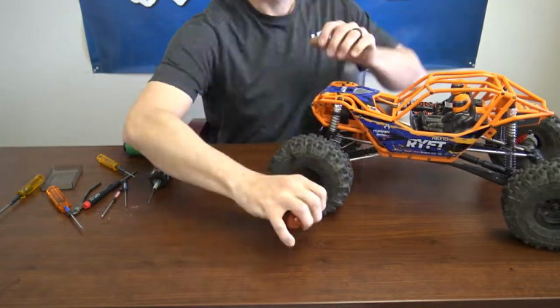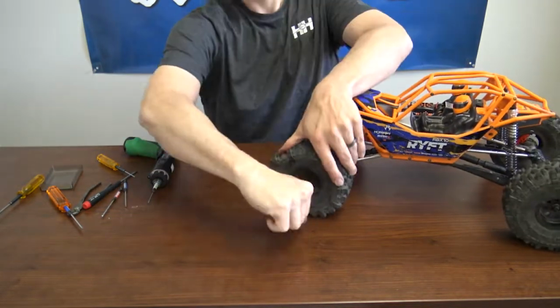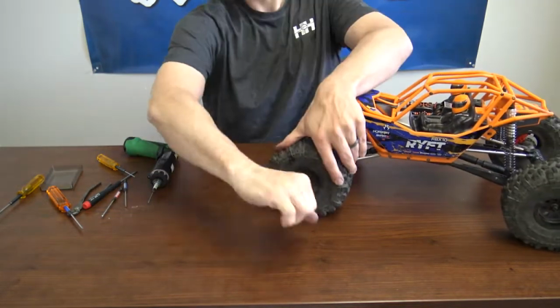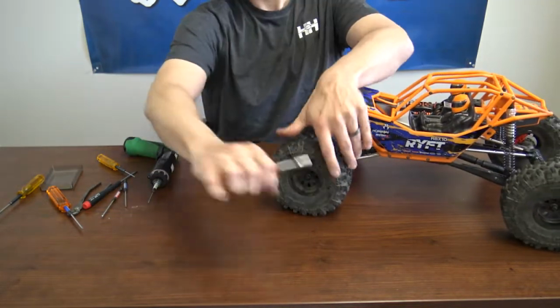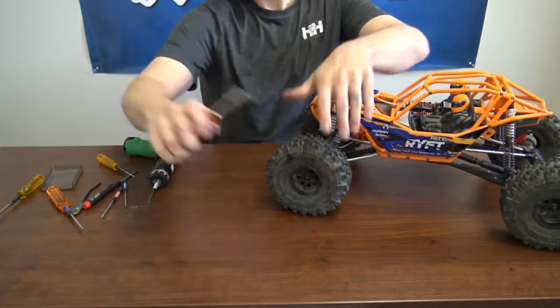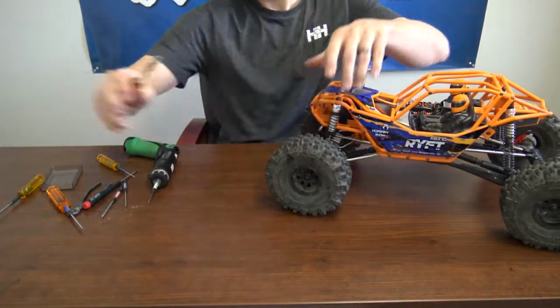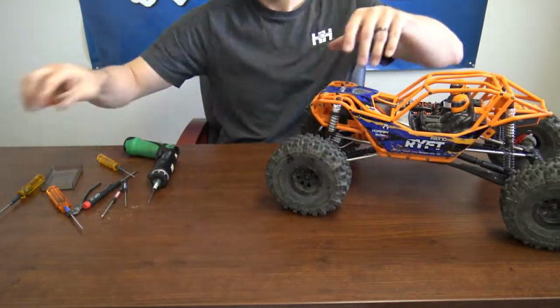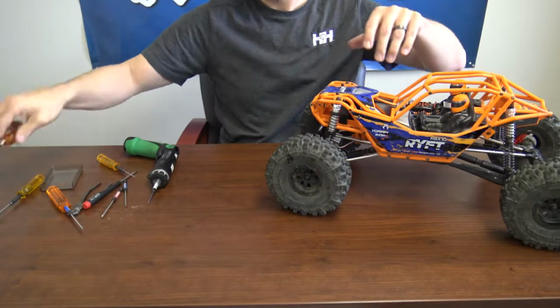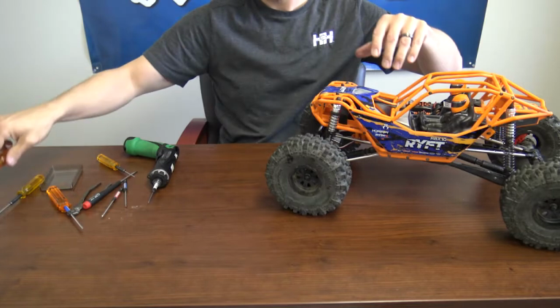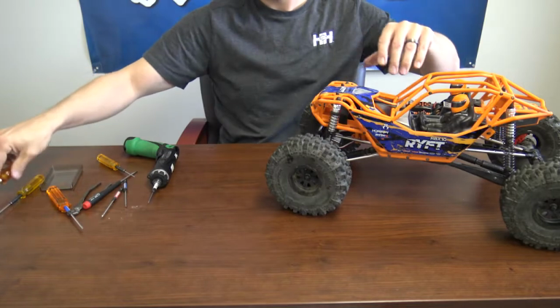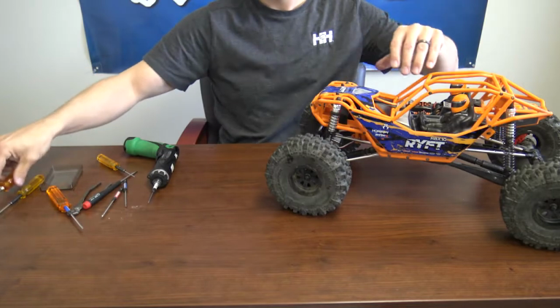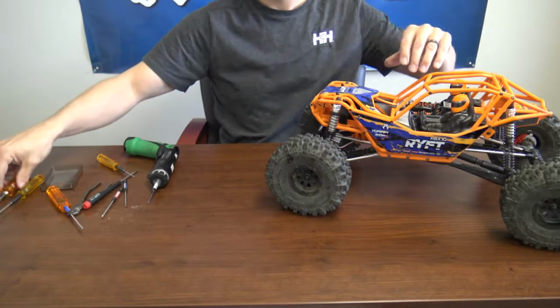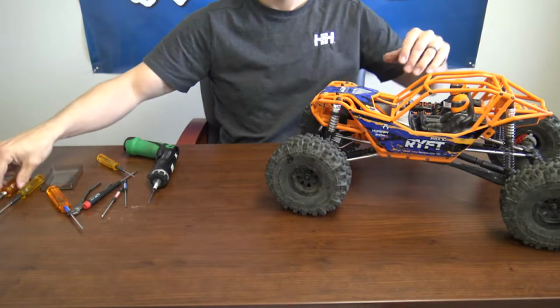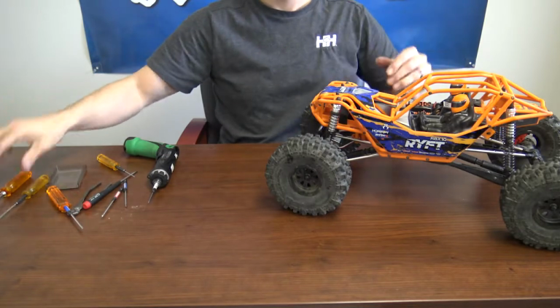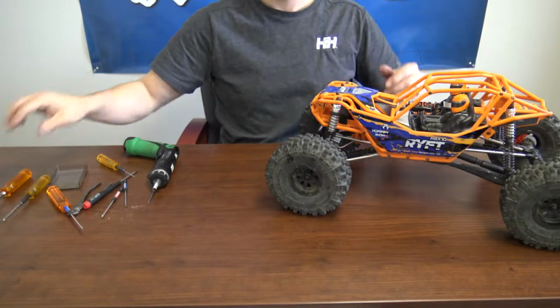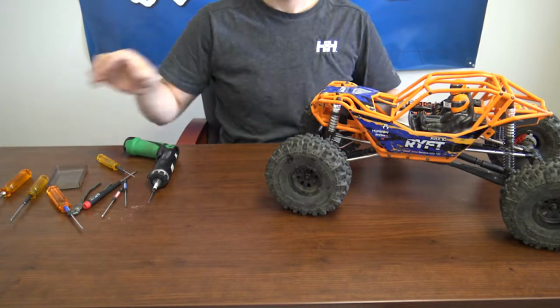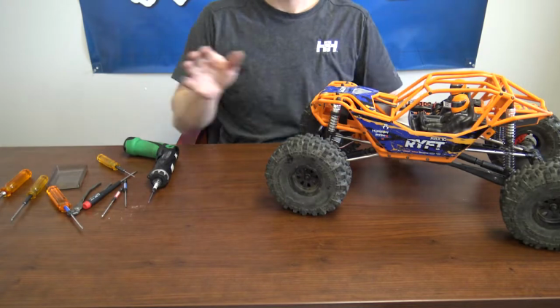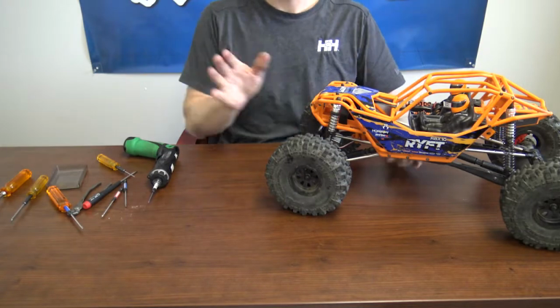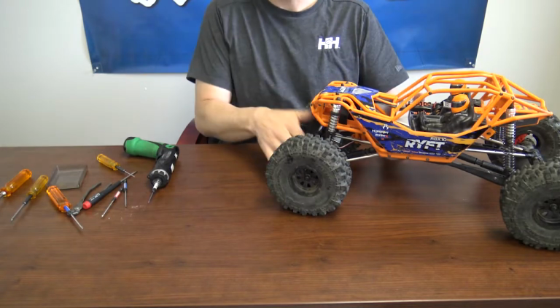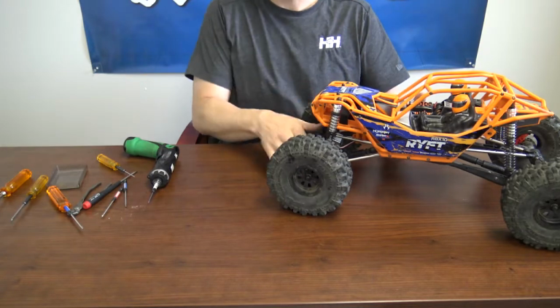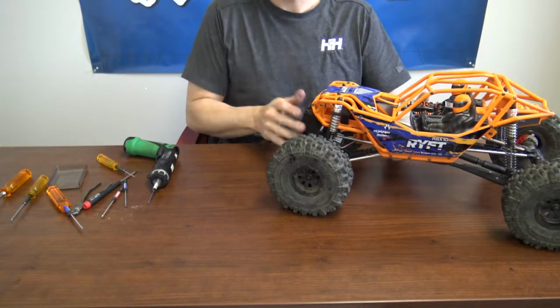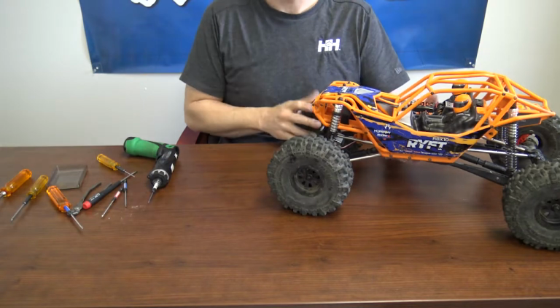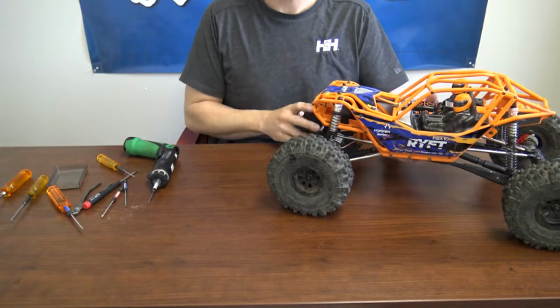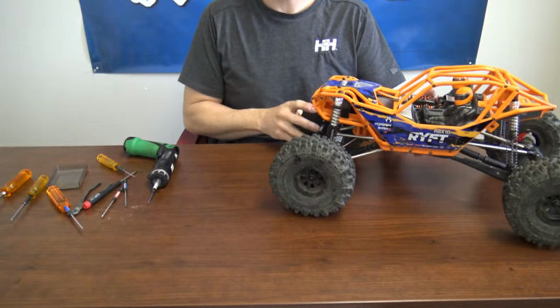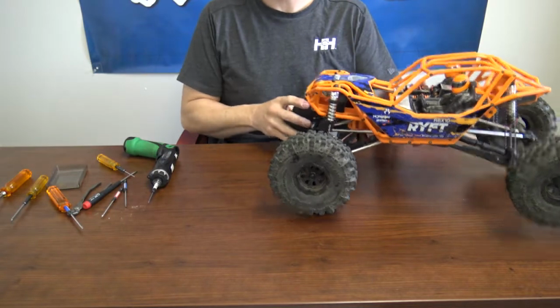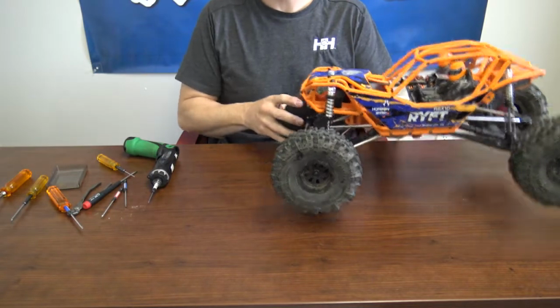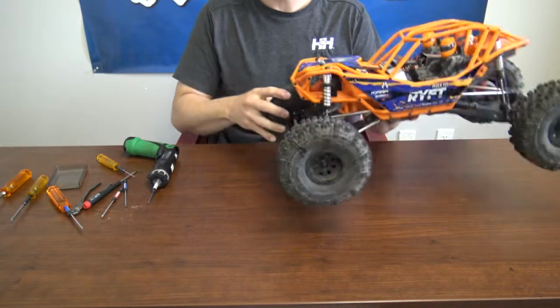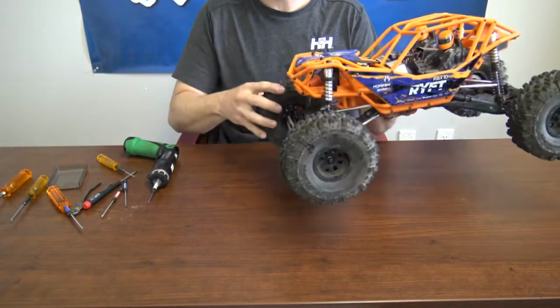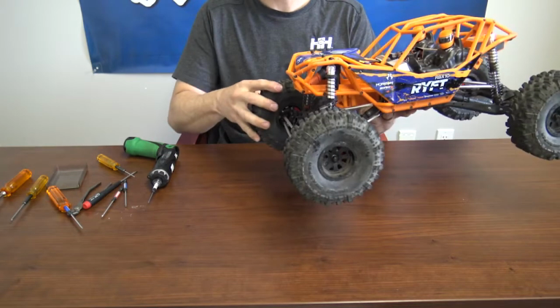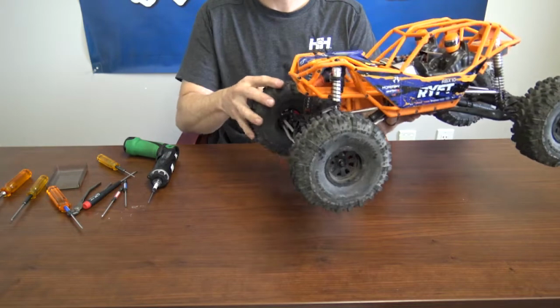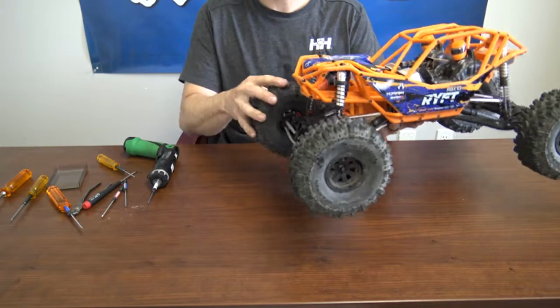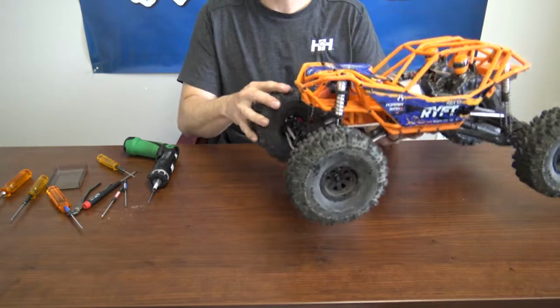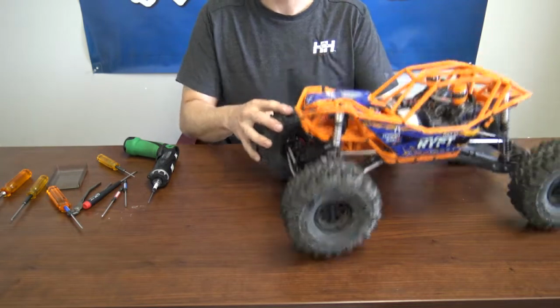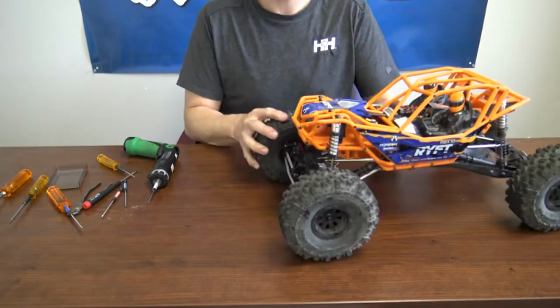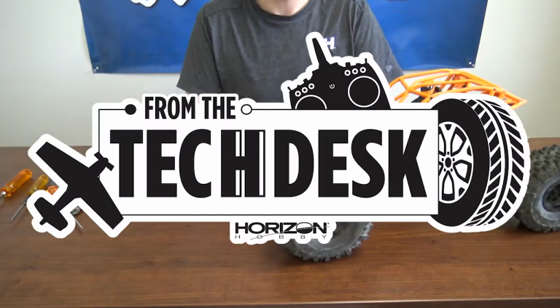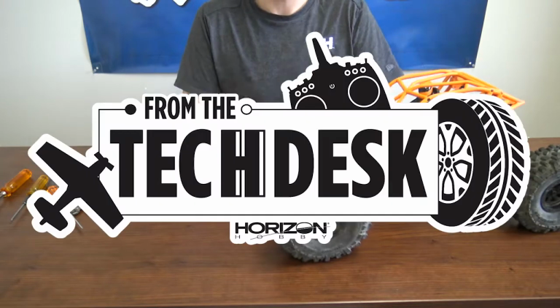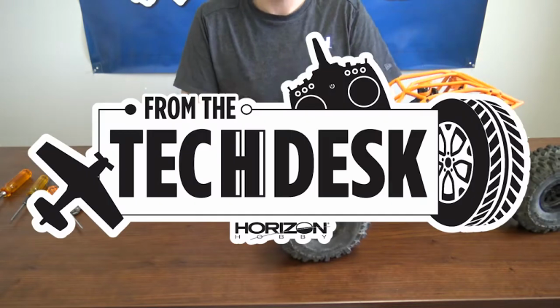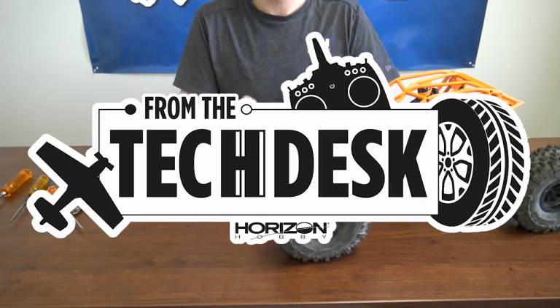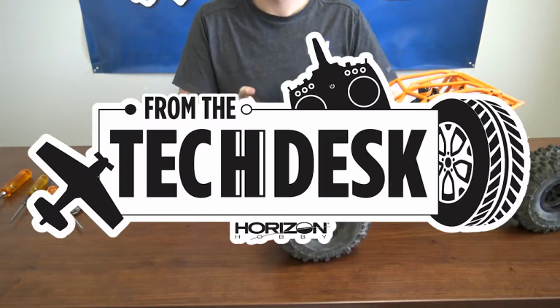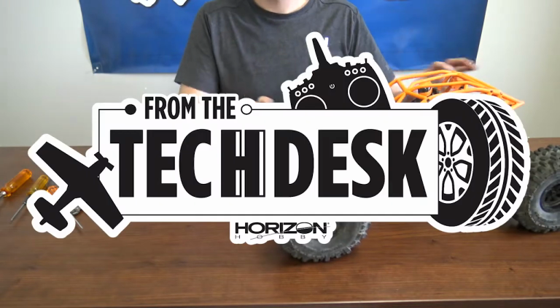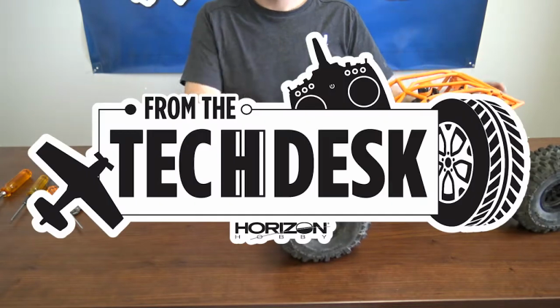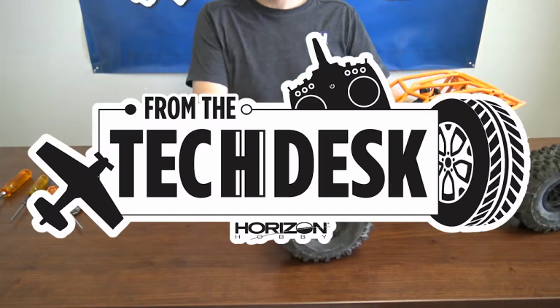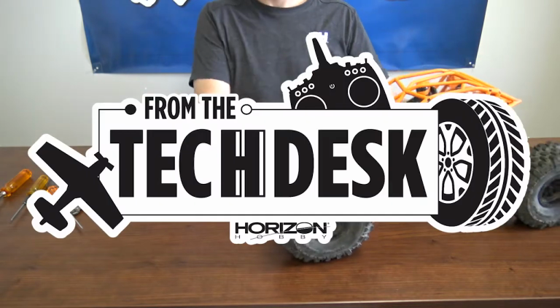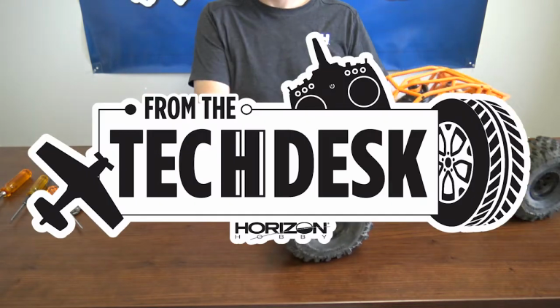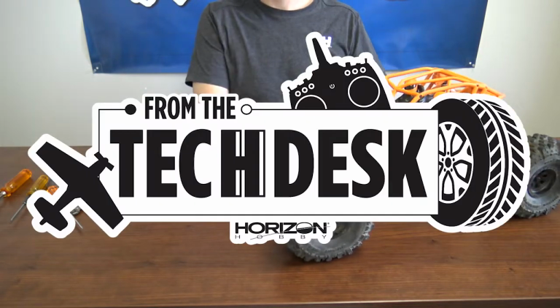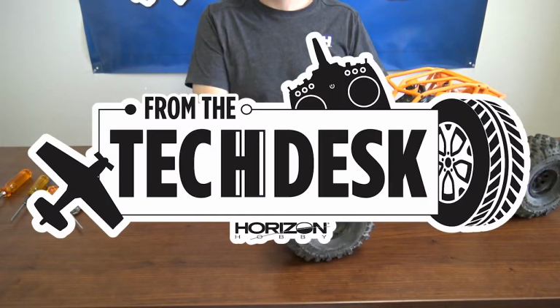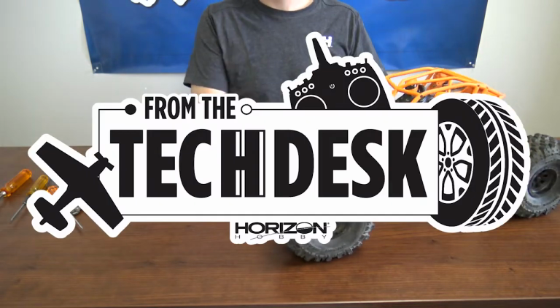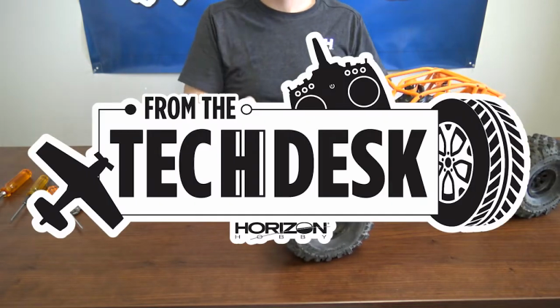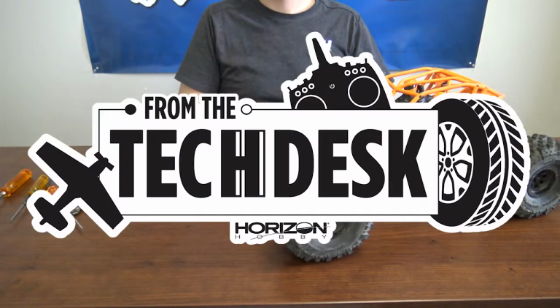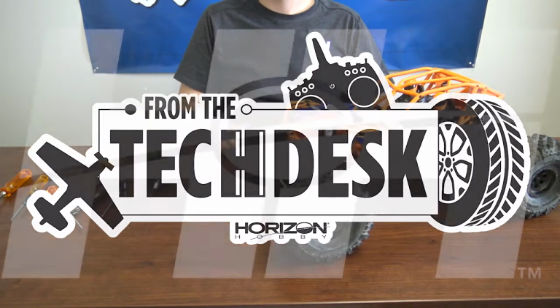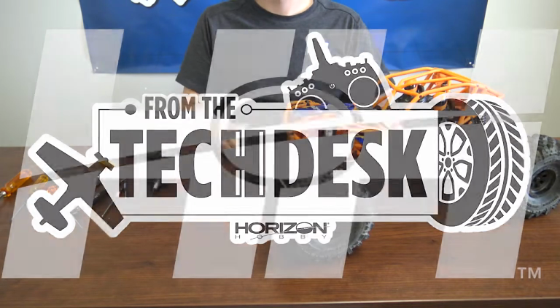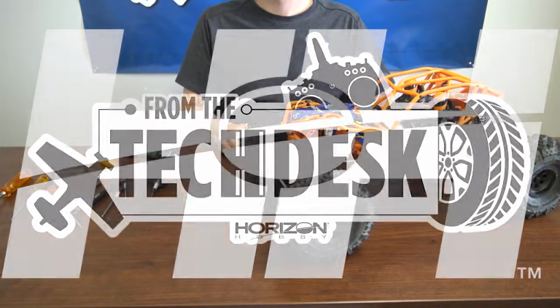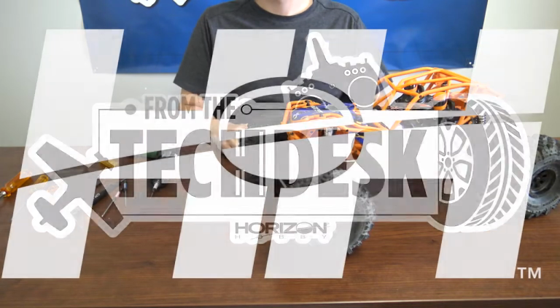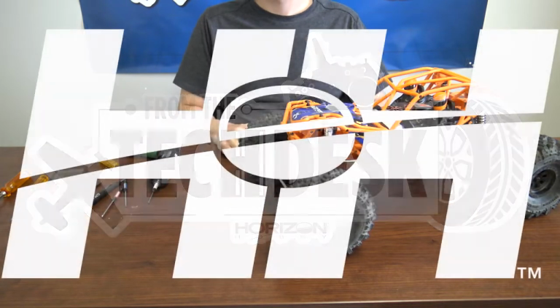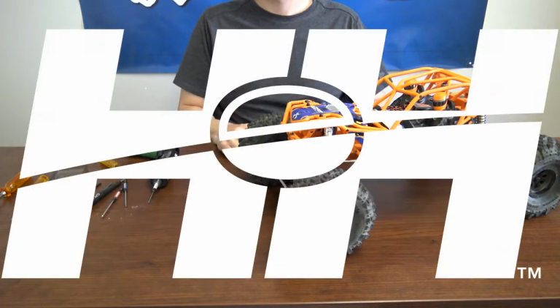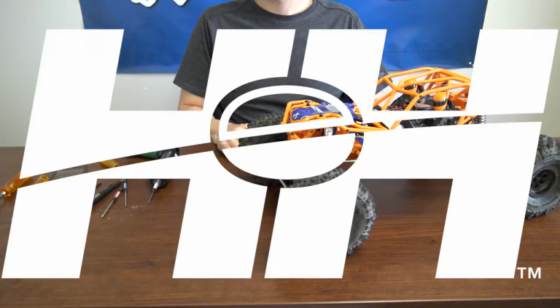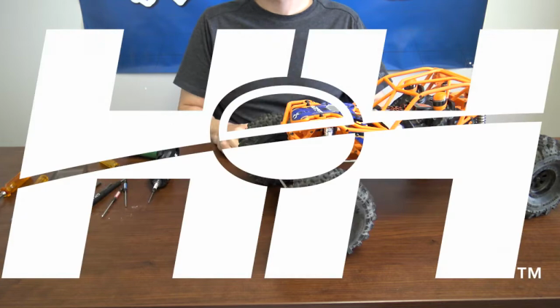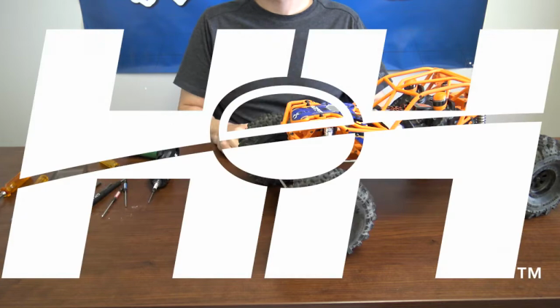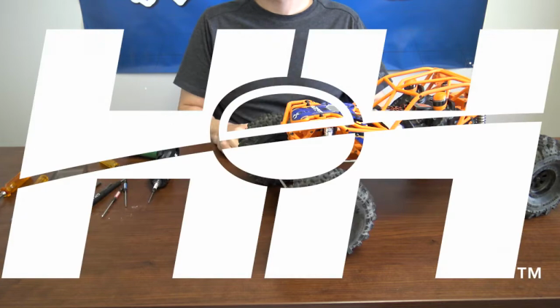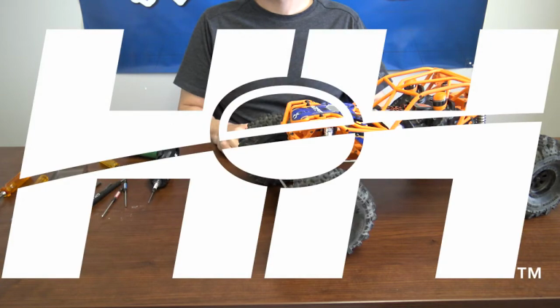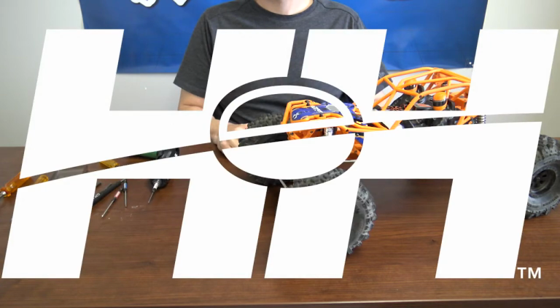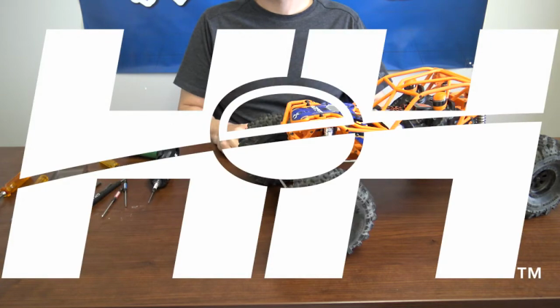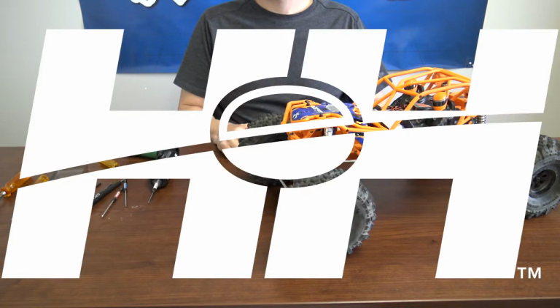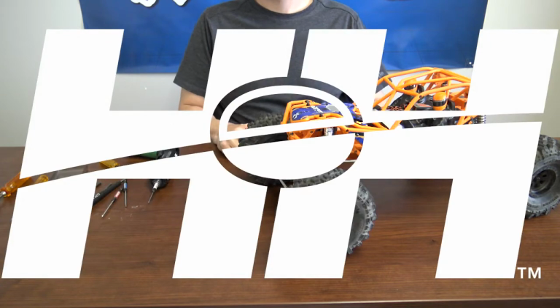There you go — that's how you access the front and rear diff of your Axial Rift. Stay tuned for more helpful videos from your RC experts here at Horizon Hobby. See you next week.